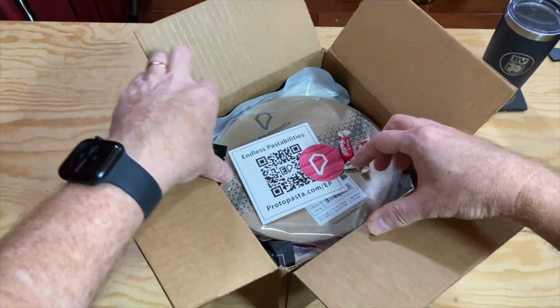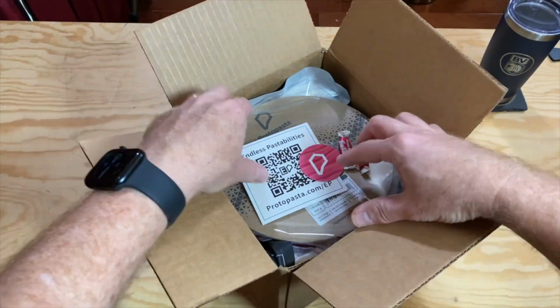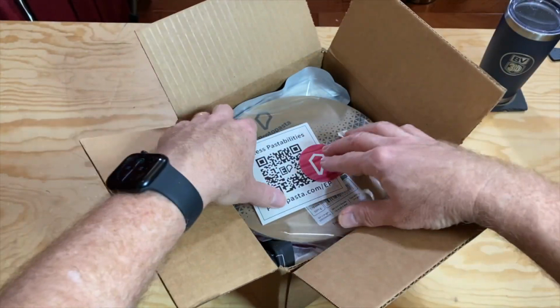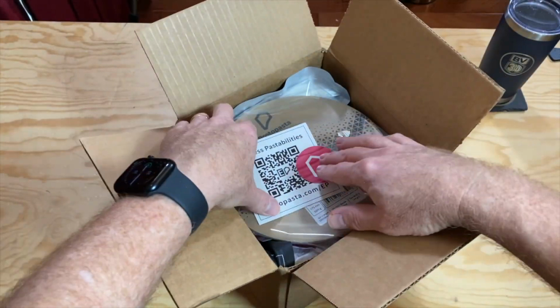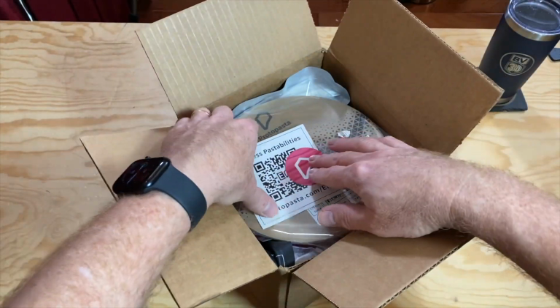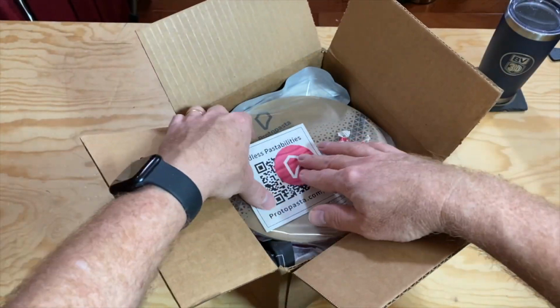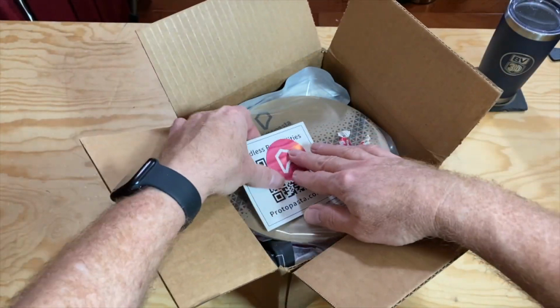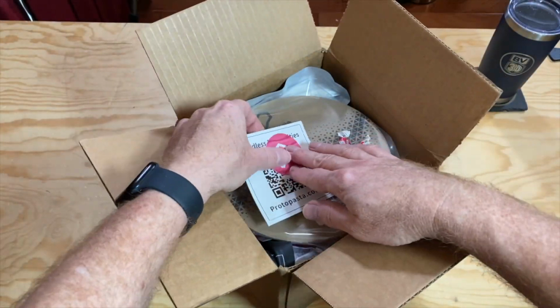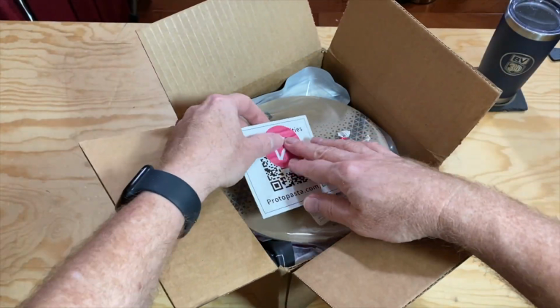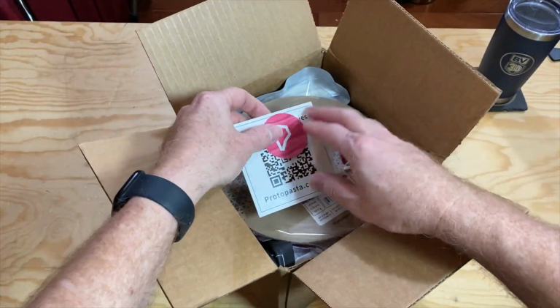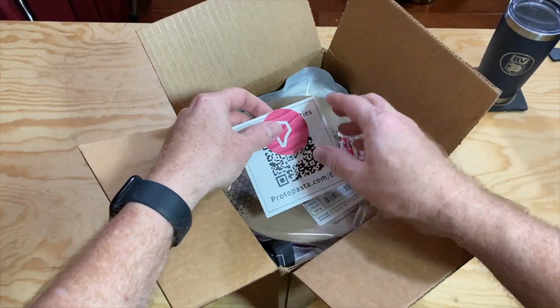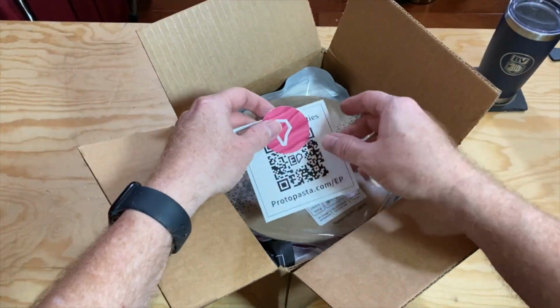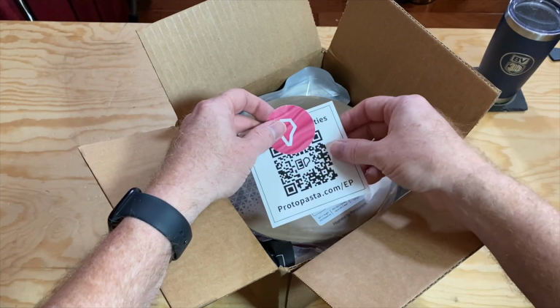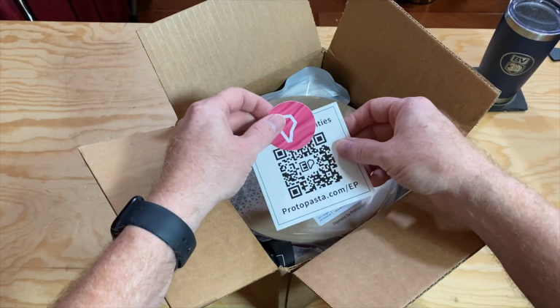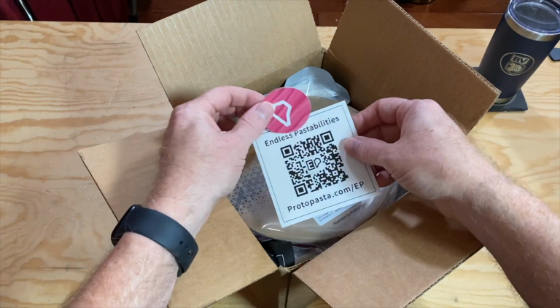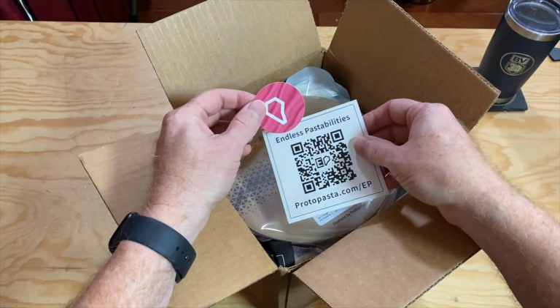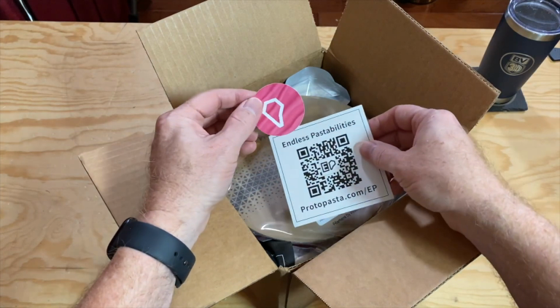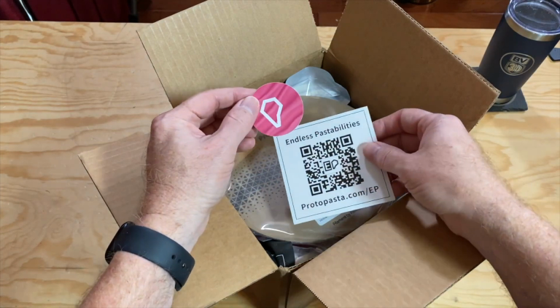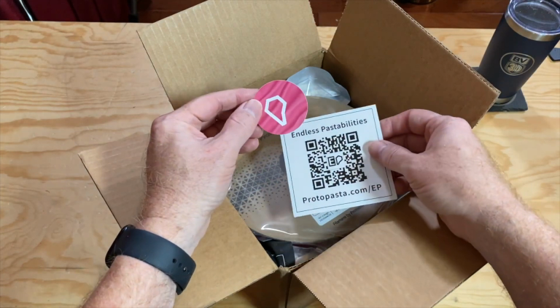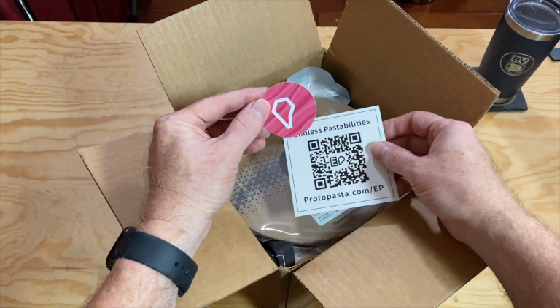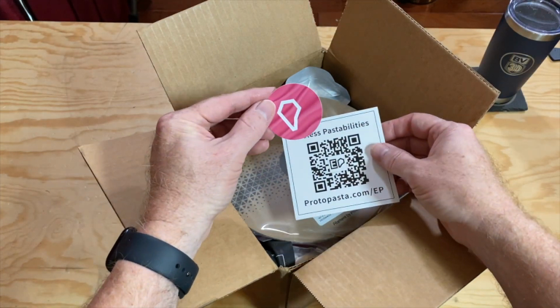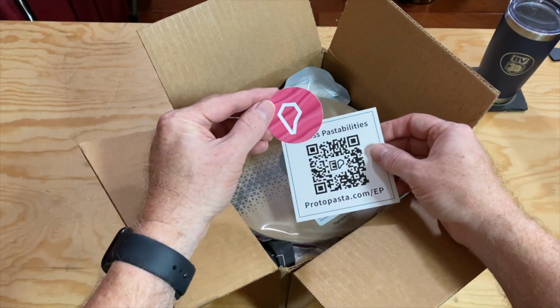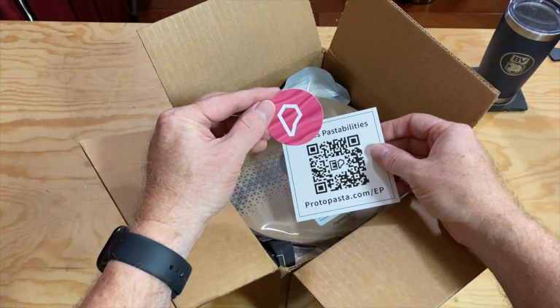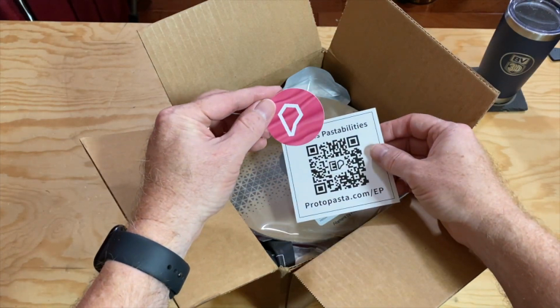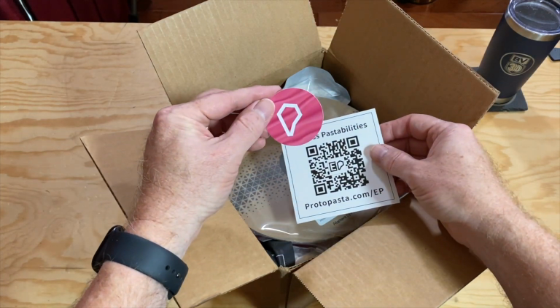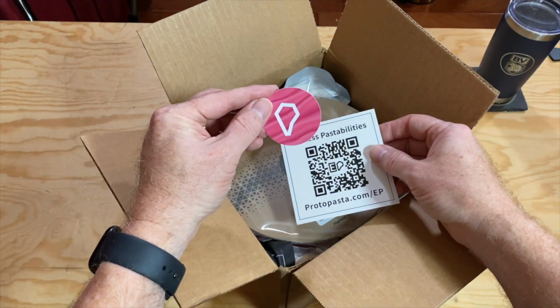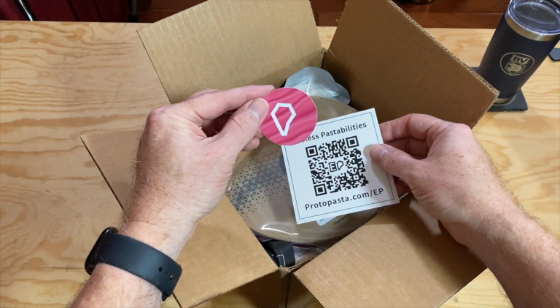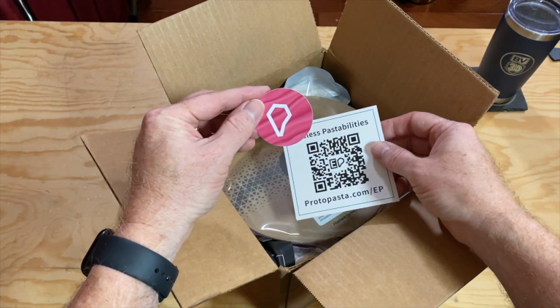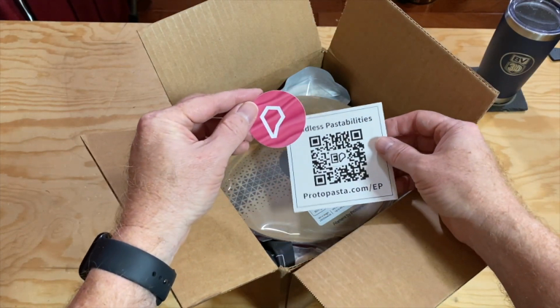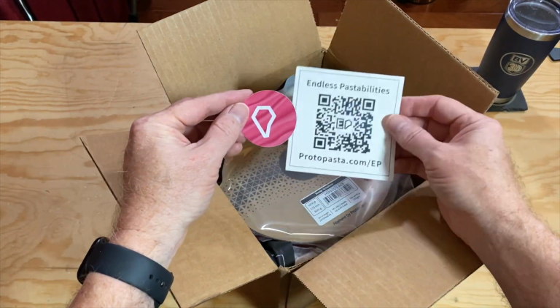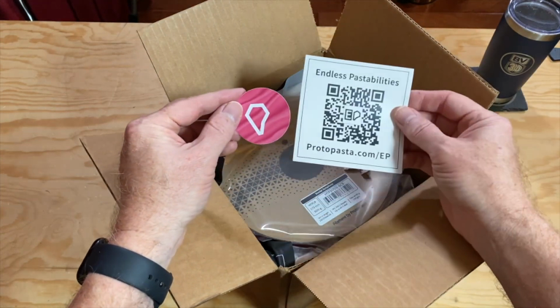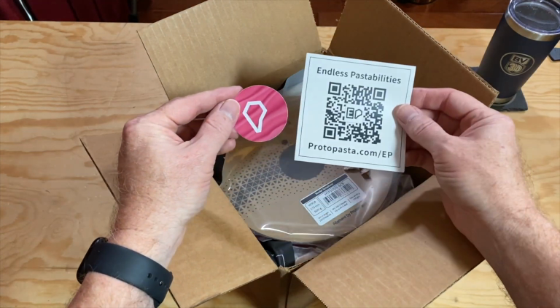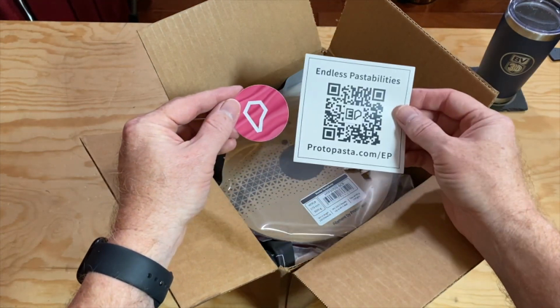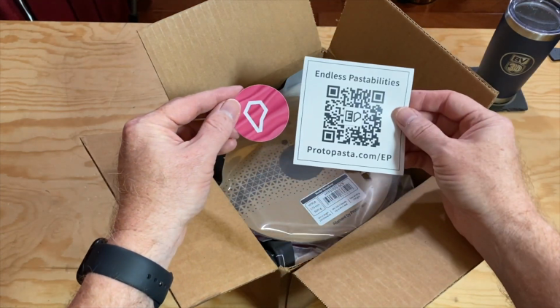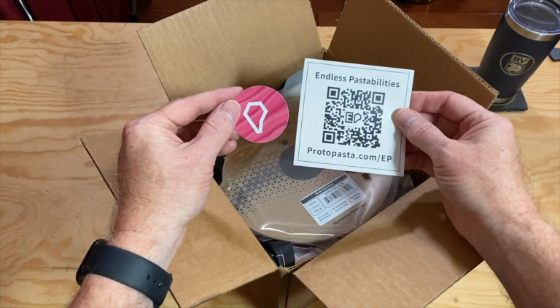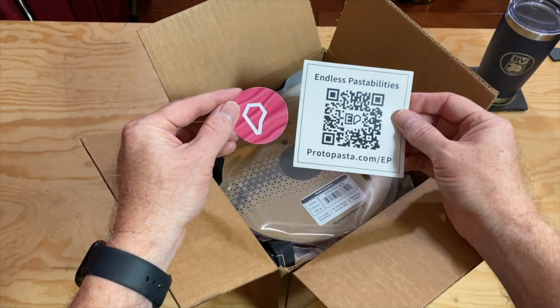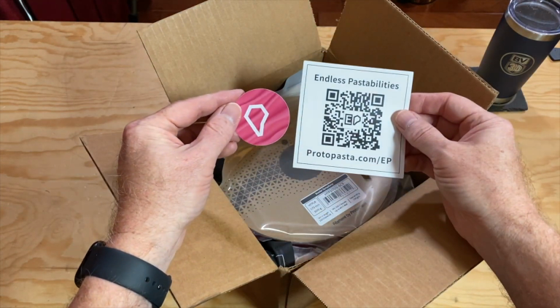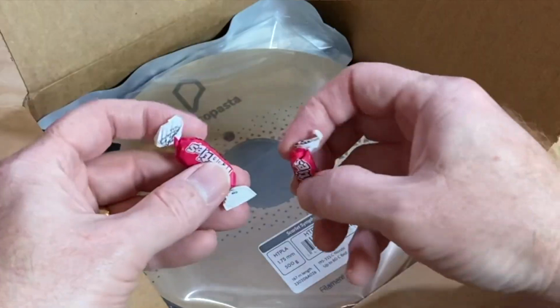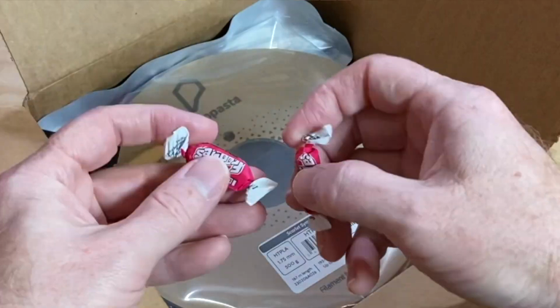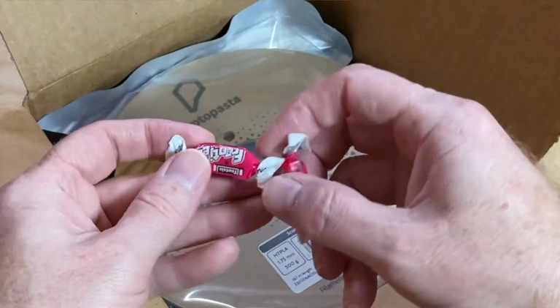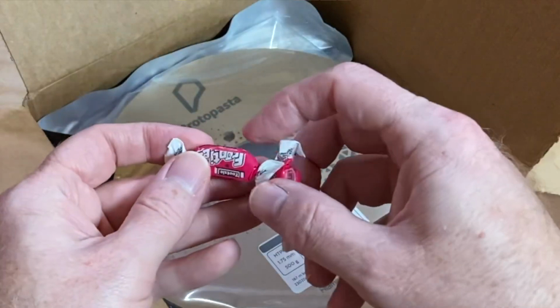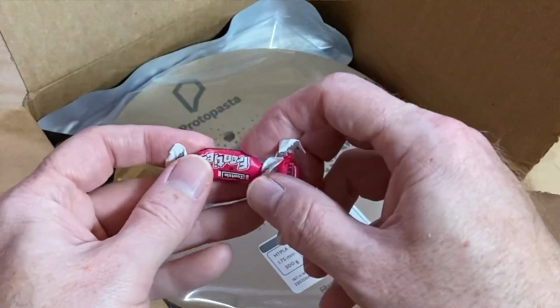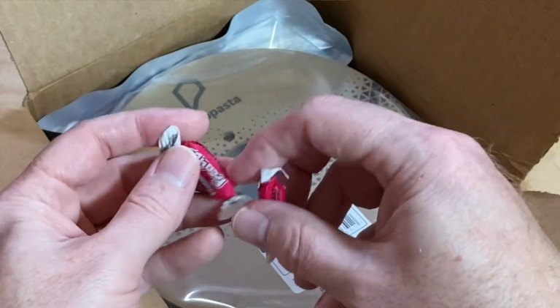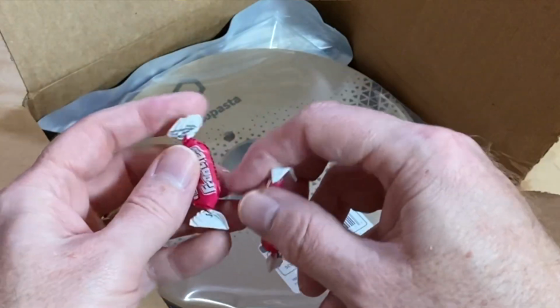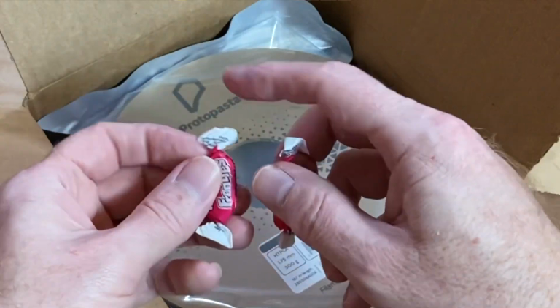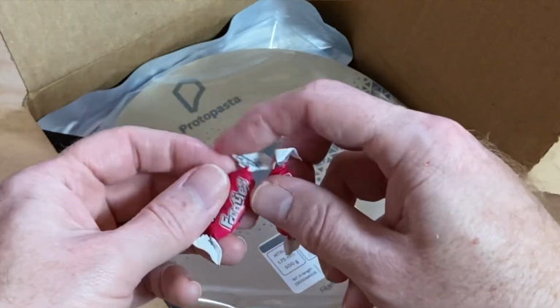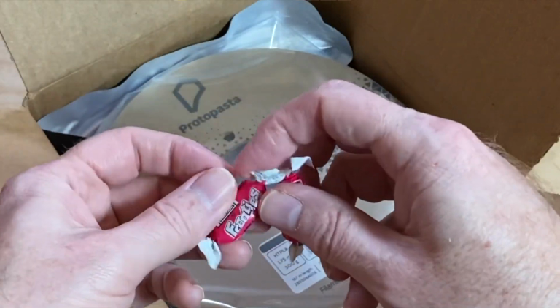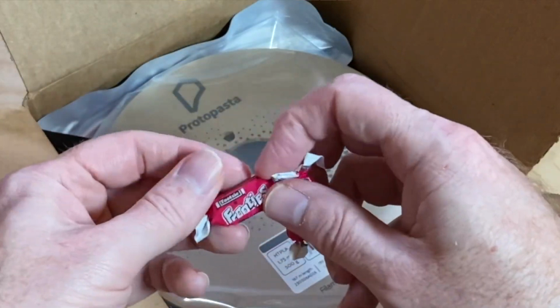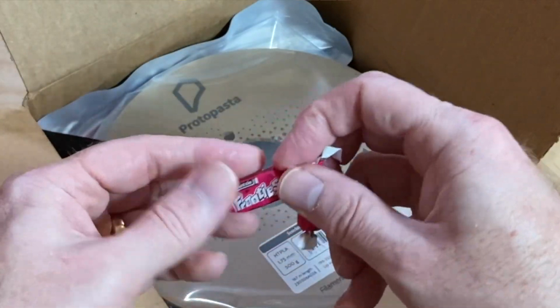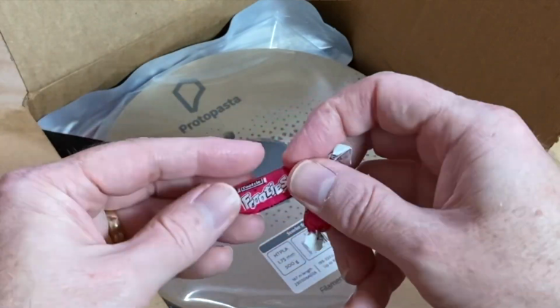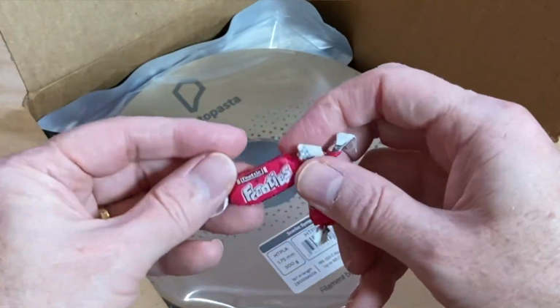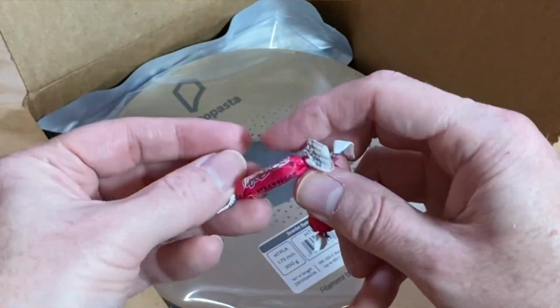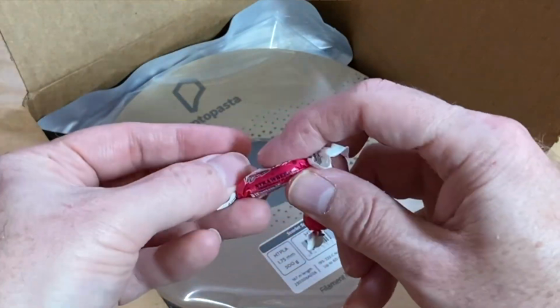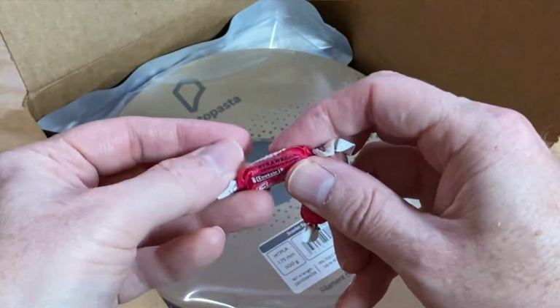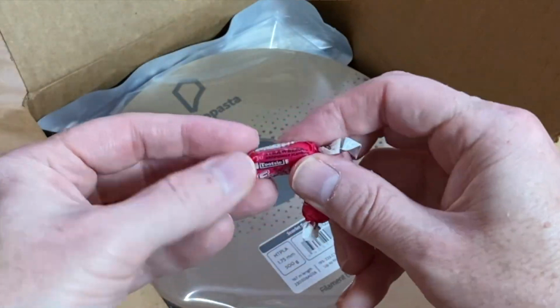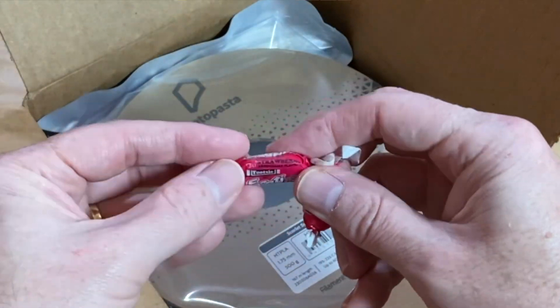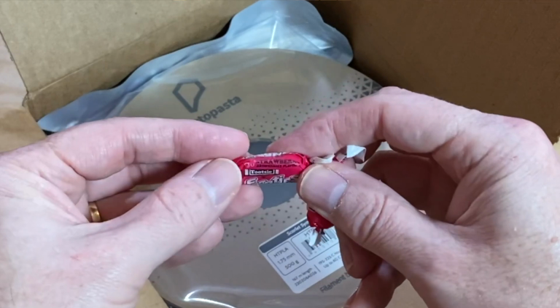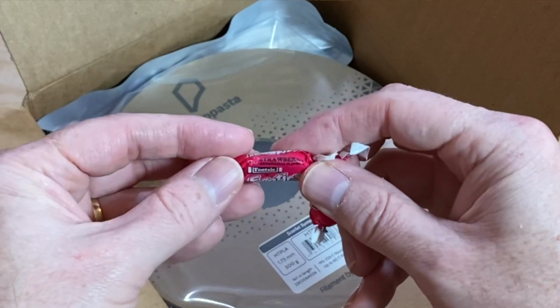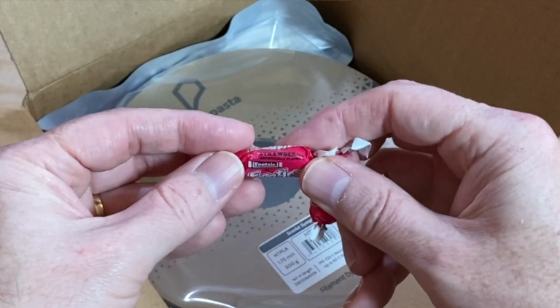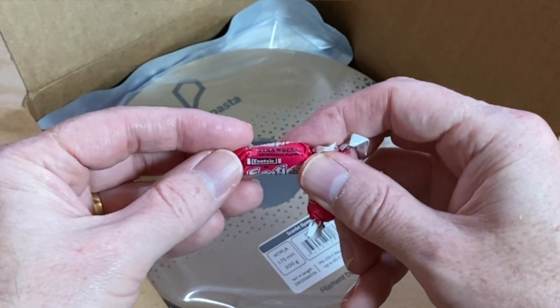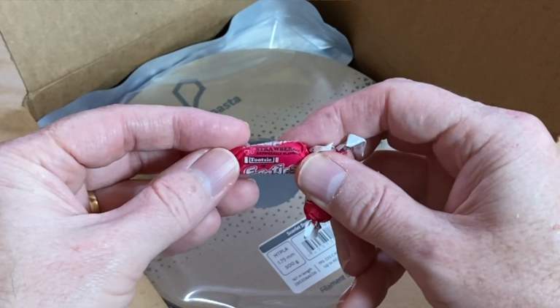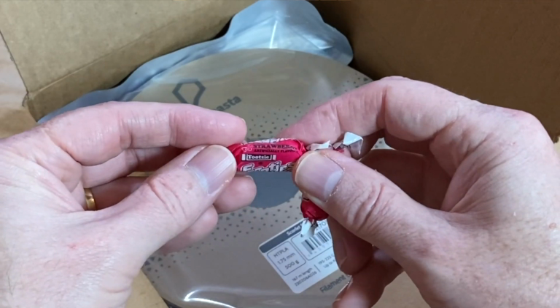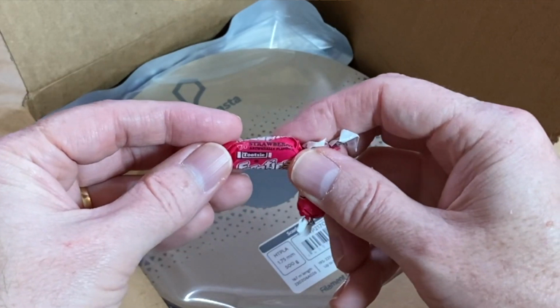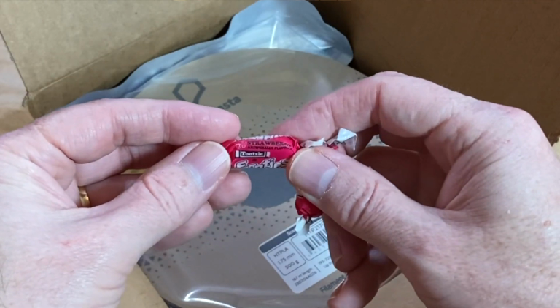First off, there's a ProtoPasta sticker and a card with a QR code, and a couple of pieces of candy — strawberry, it looks like.